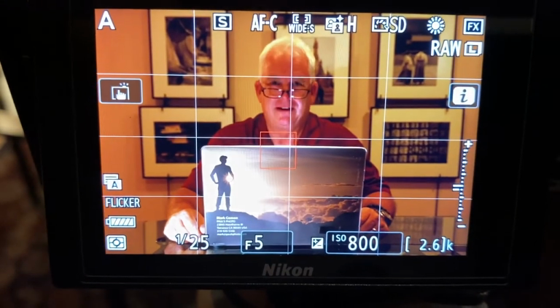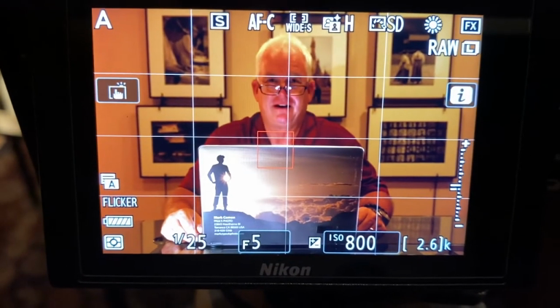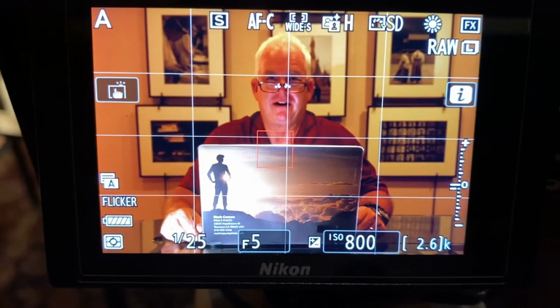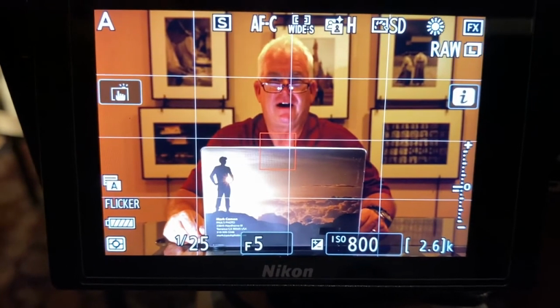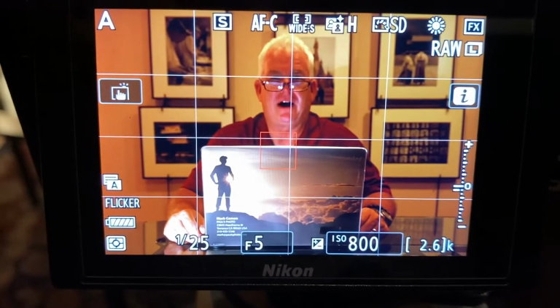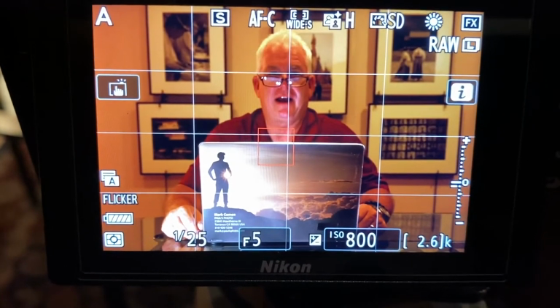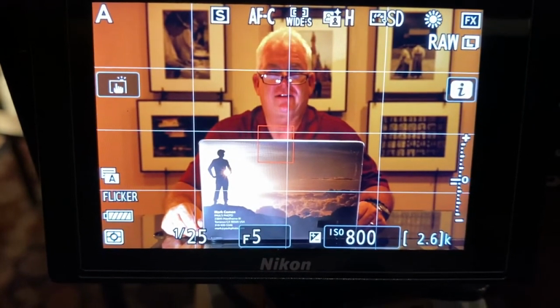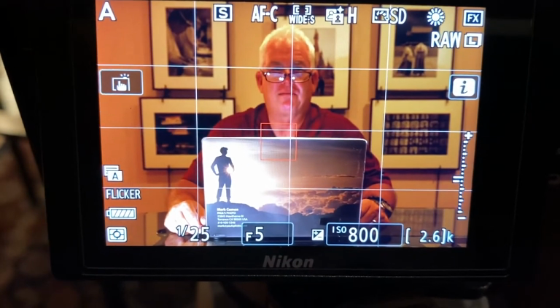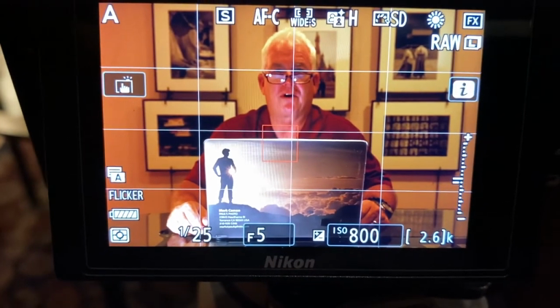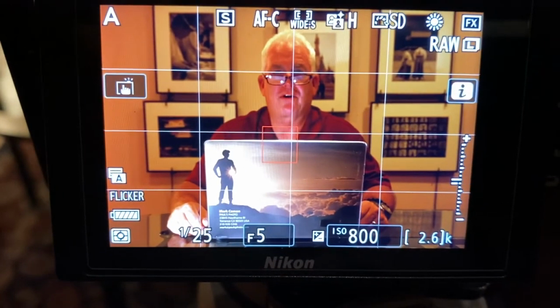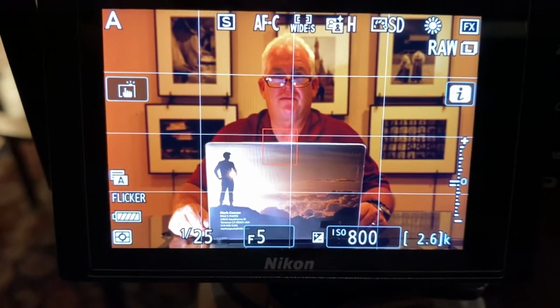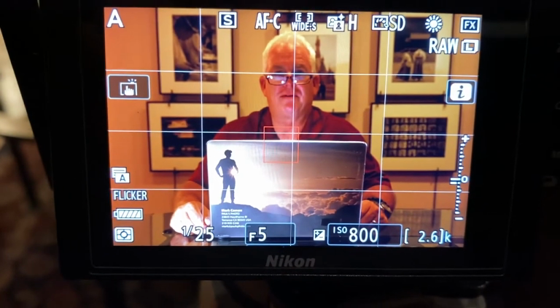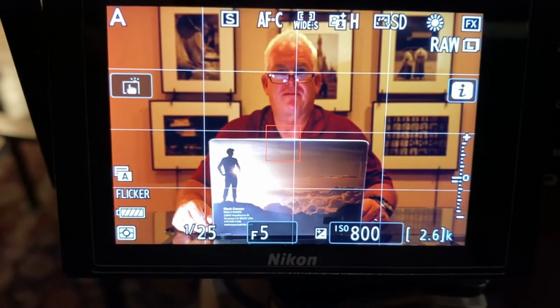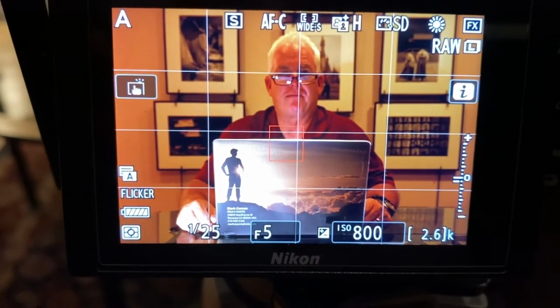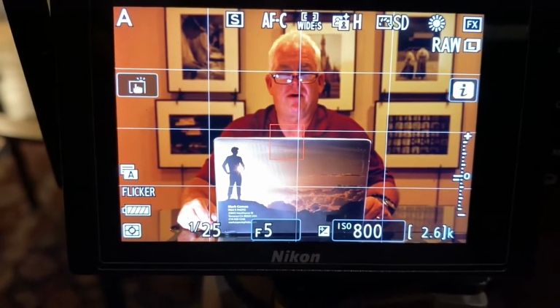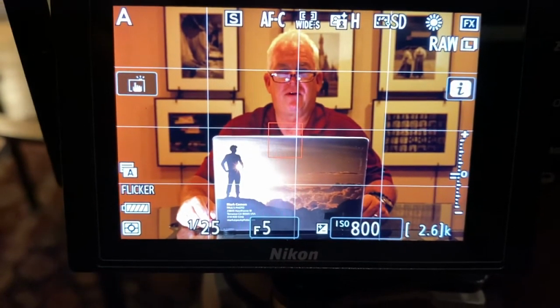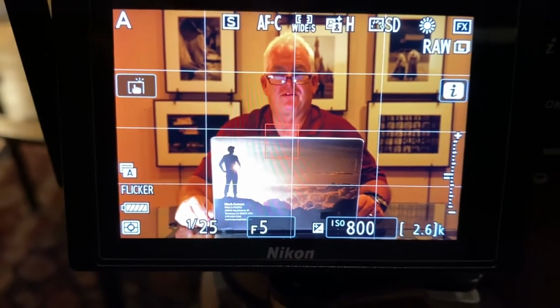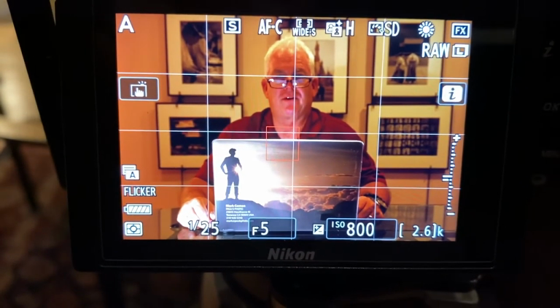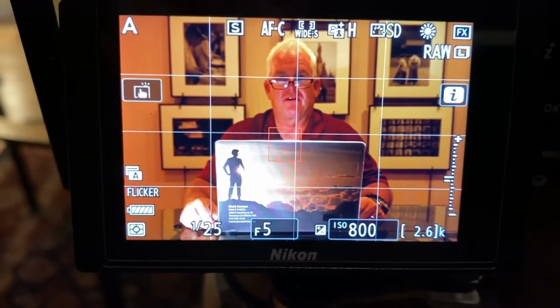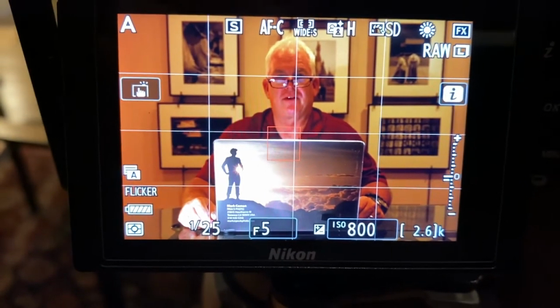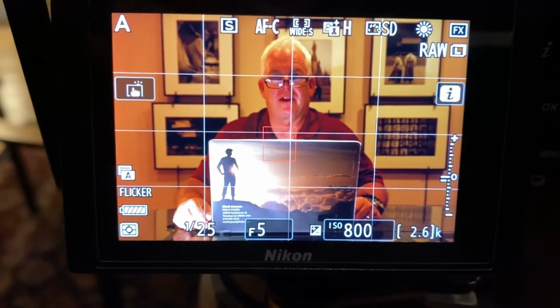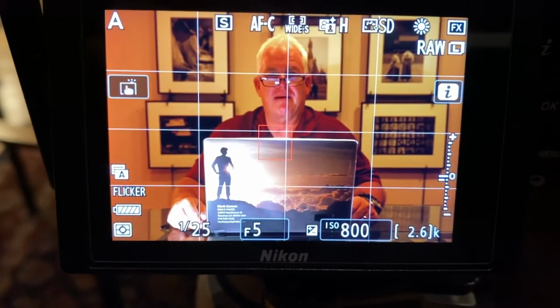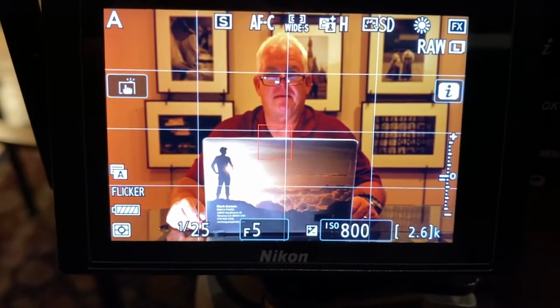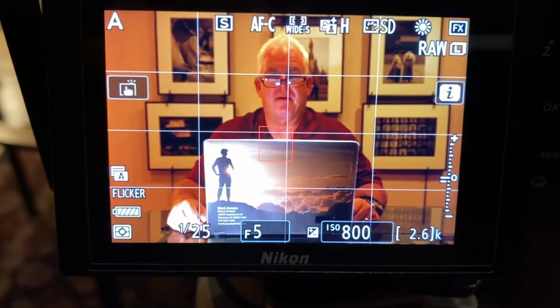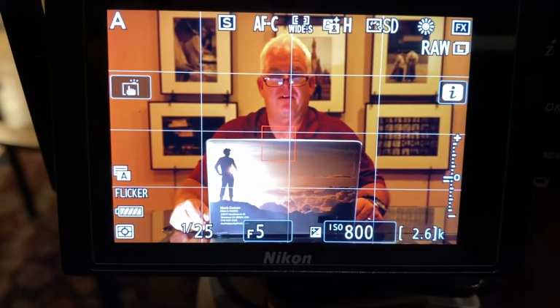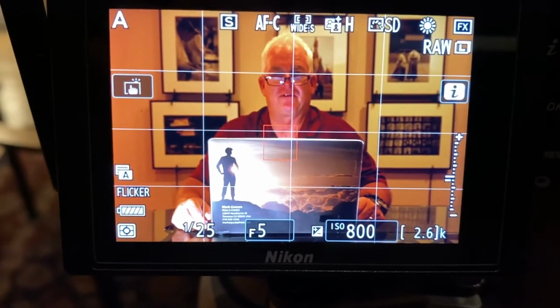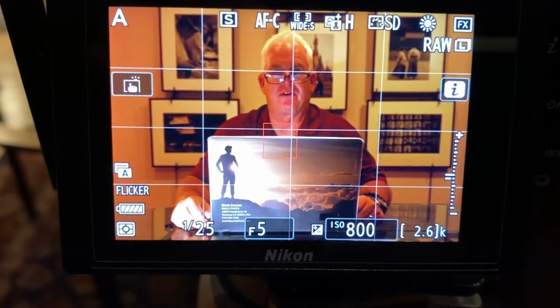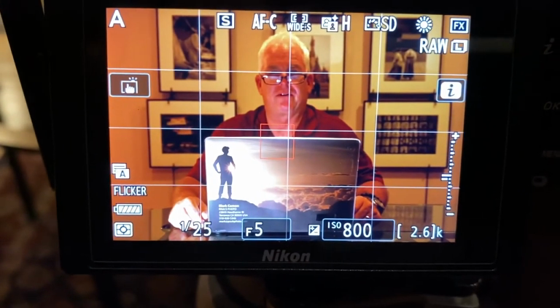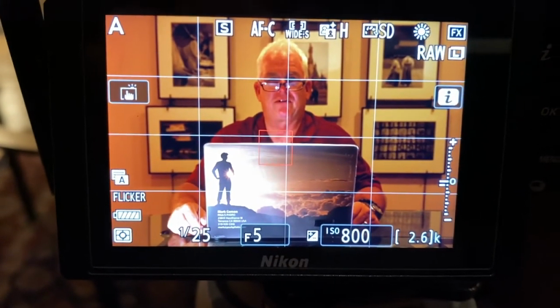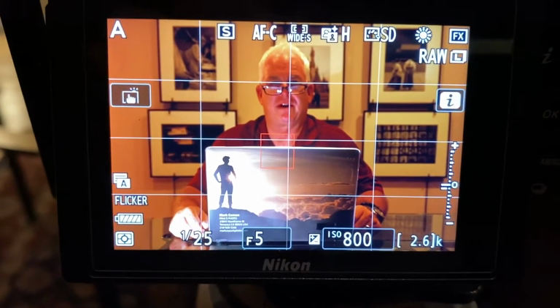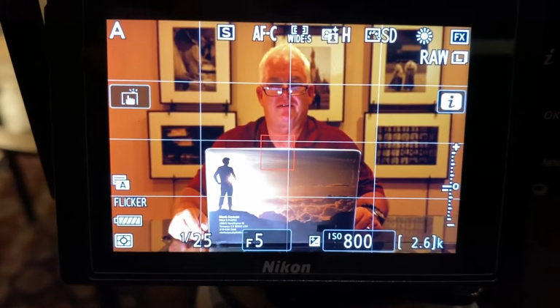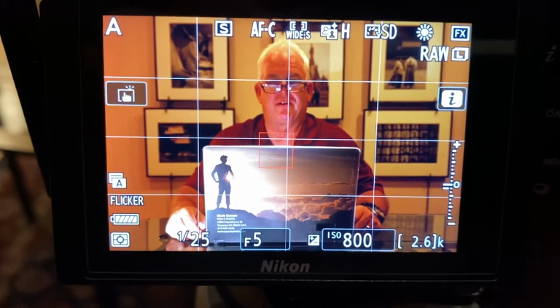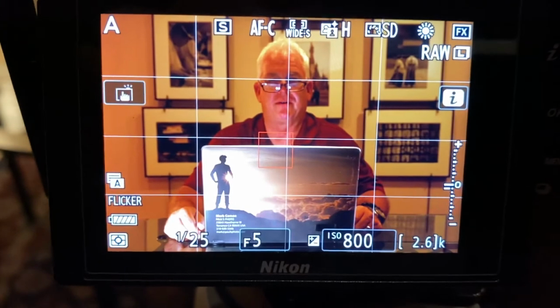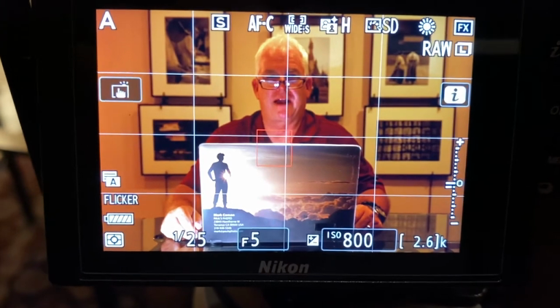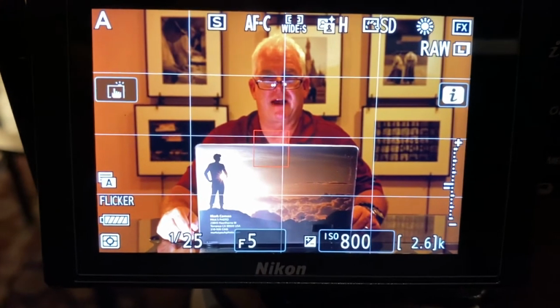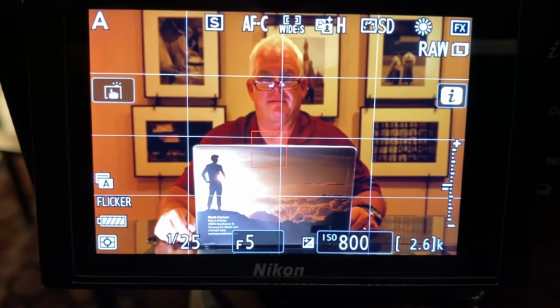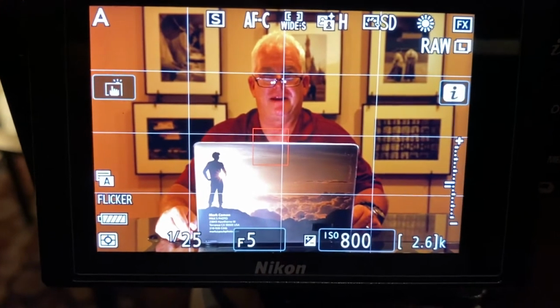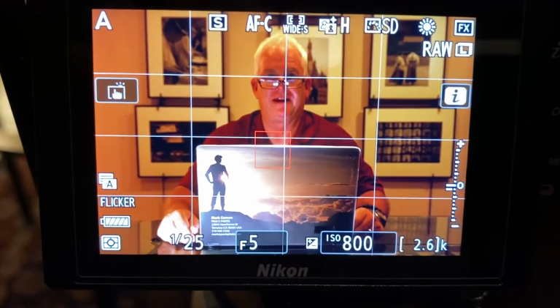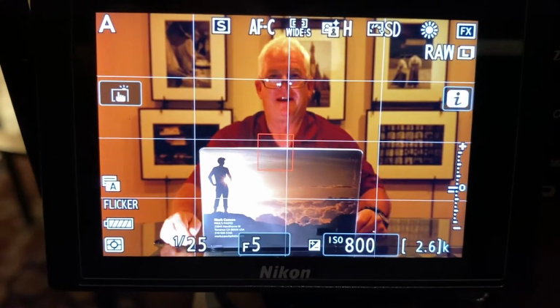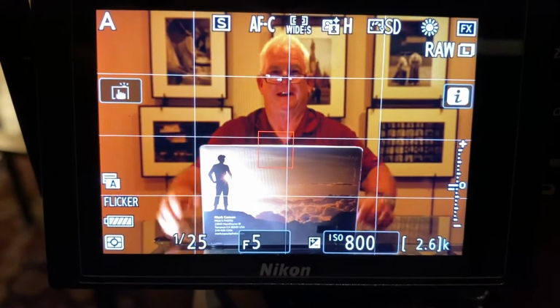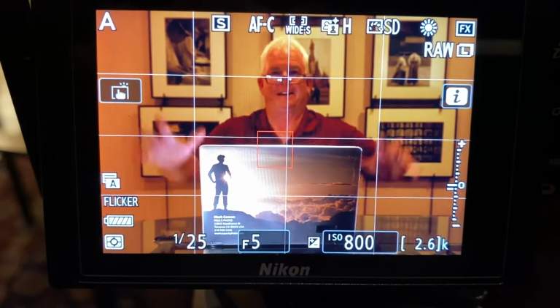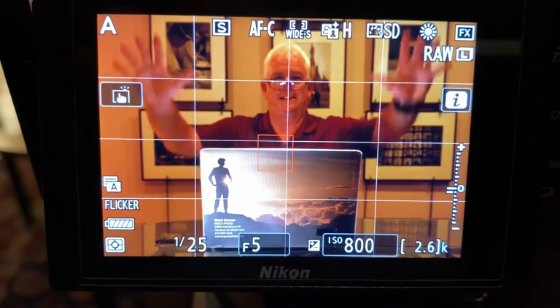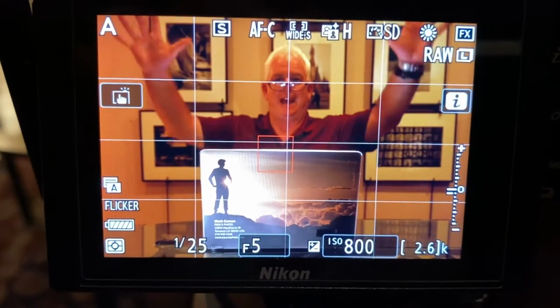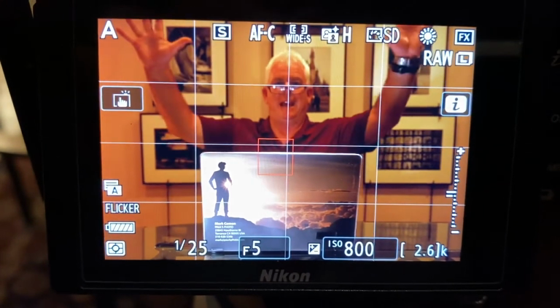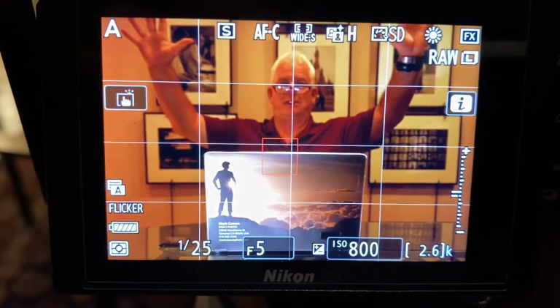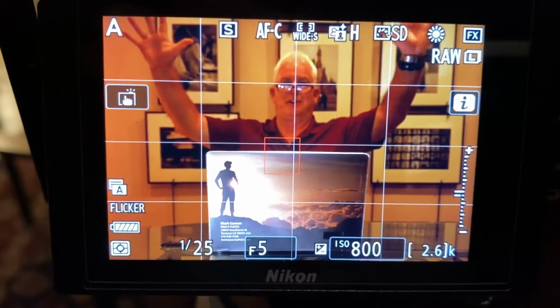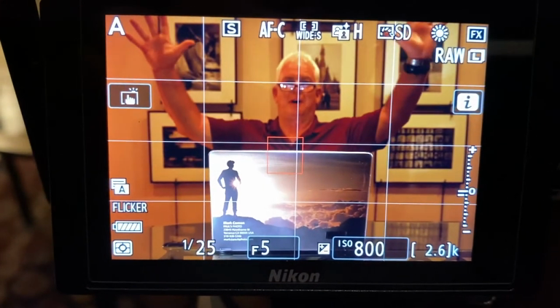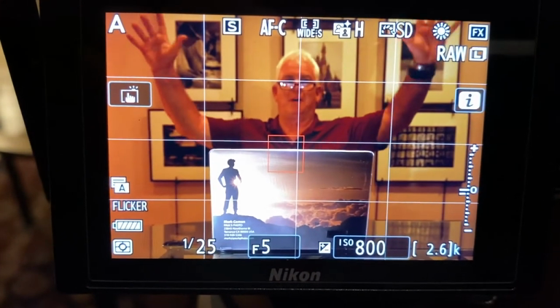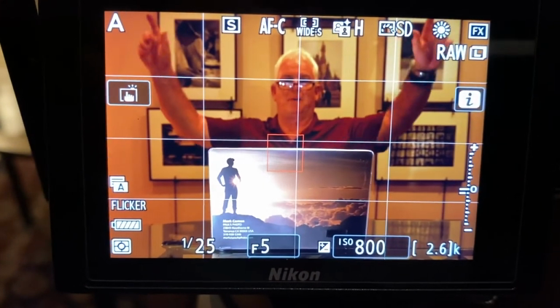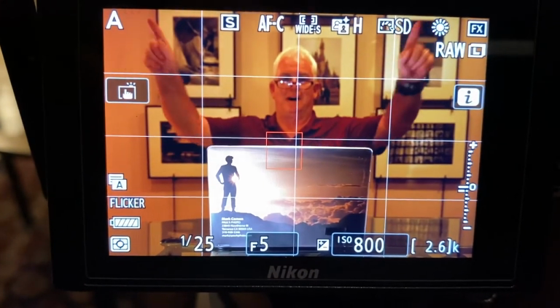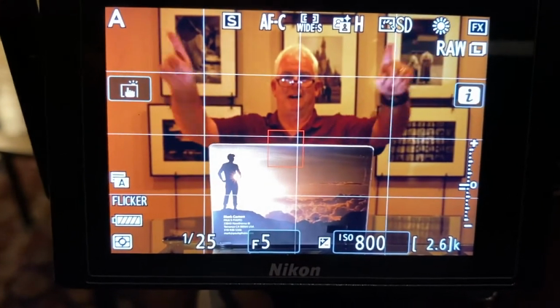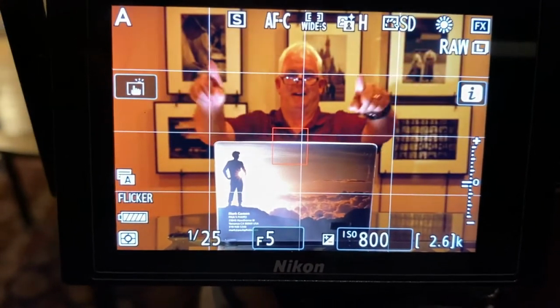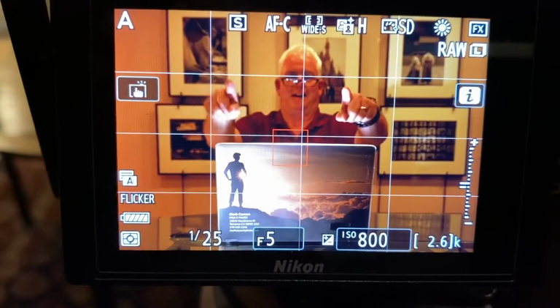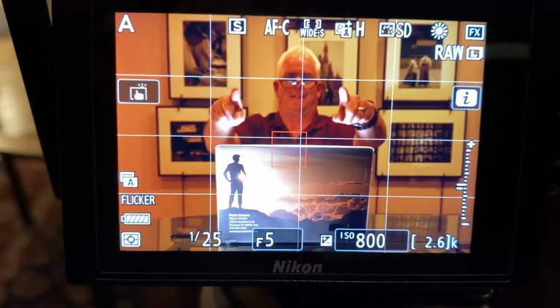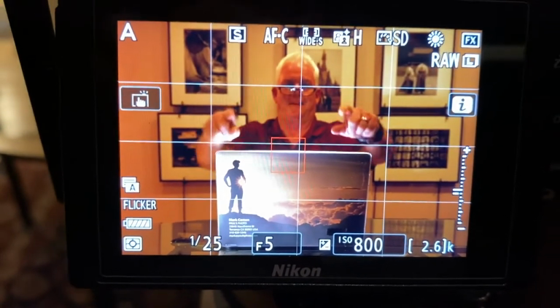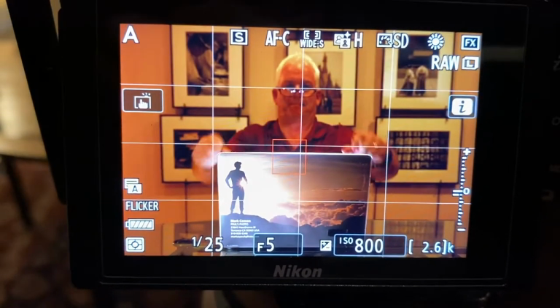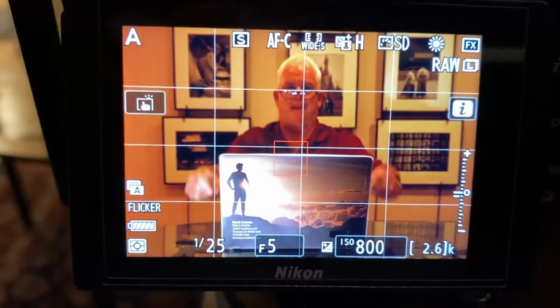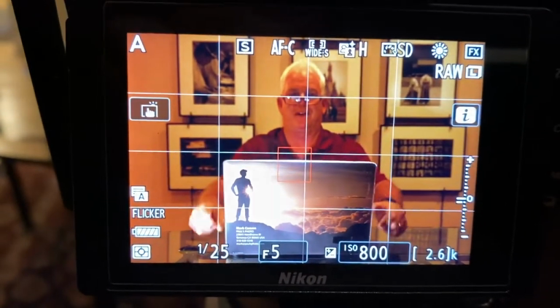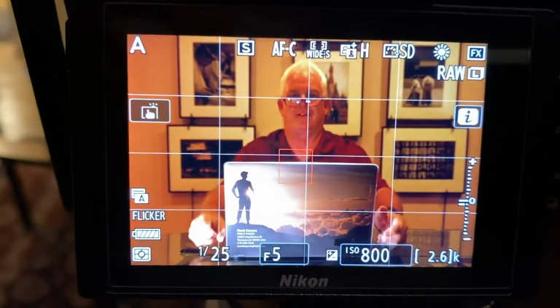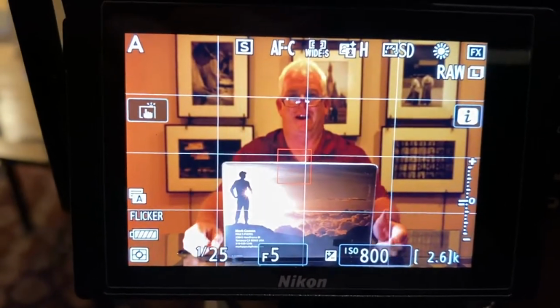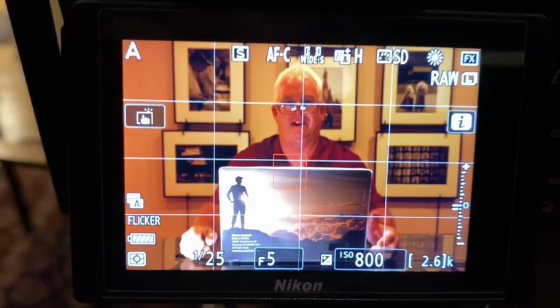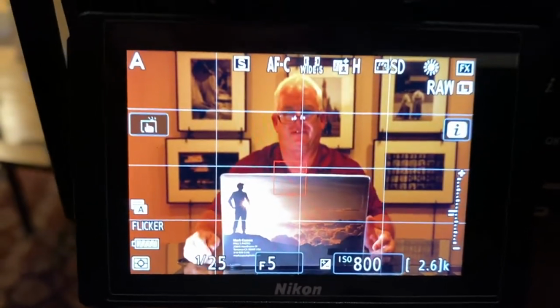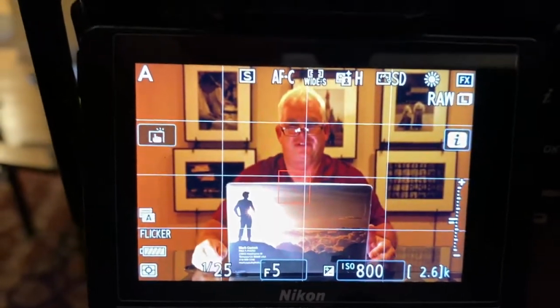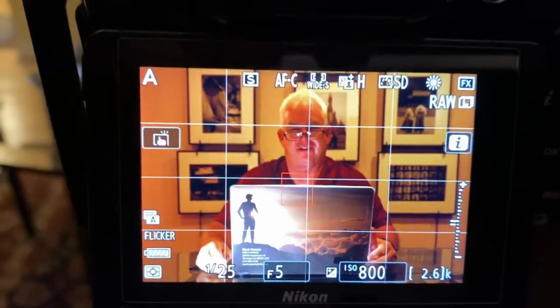Hi, it's Mark Komen from Paul's Photo, the Lab at Paul's Photo and Creative Photo Academy. It's day 201 of our Be Creative series.